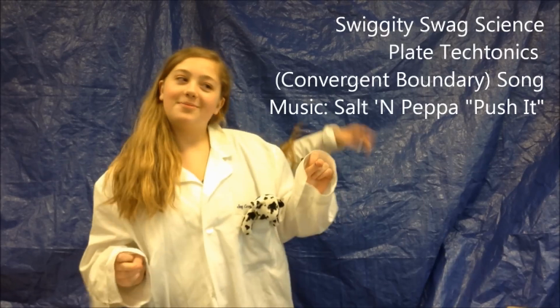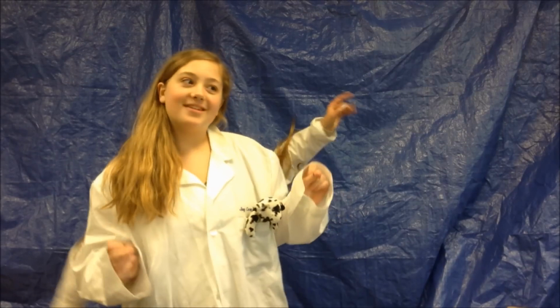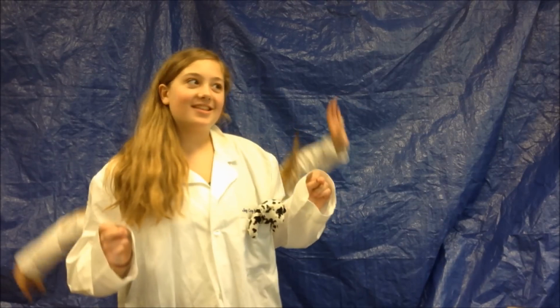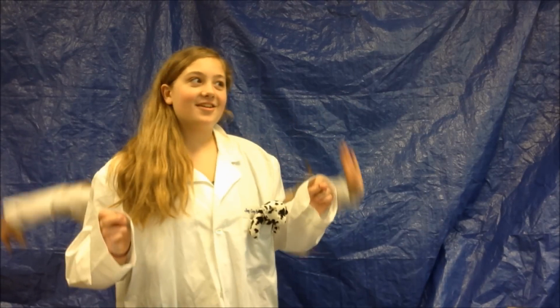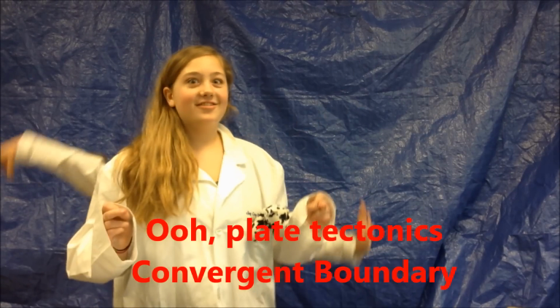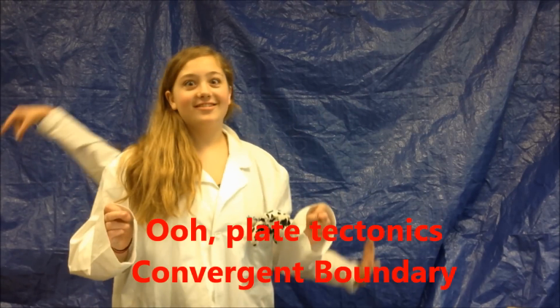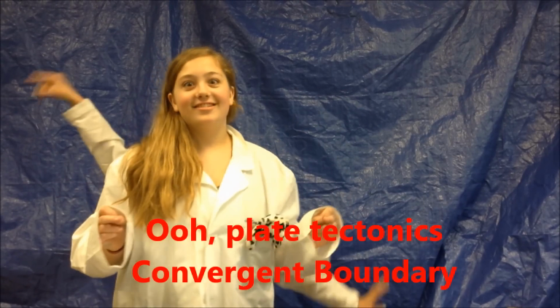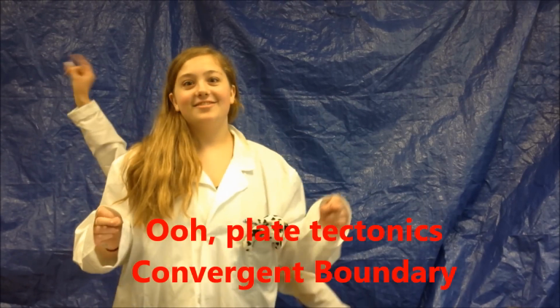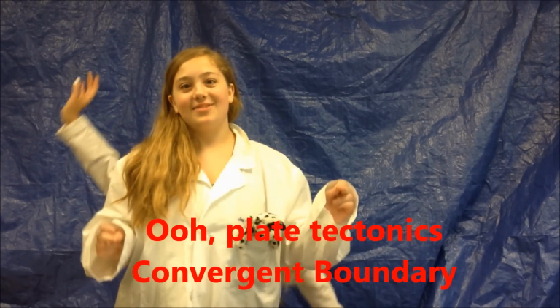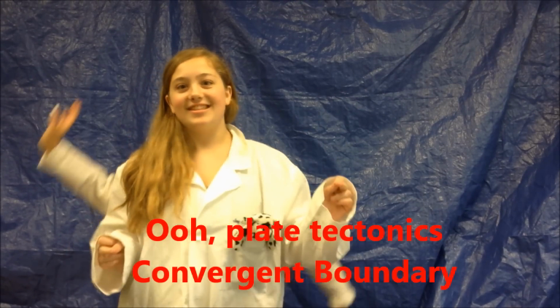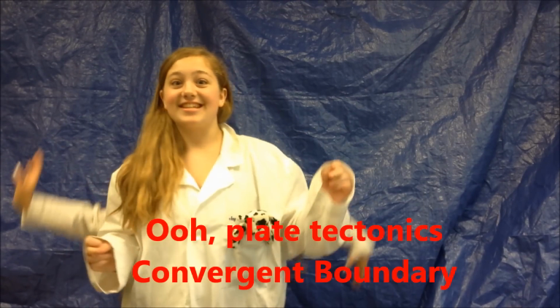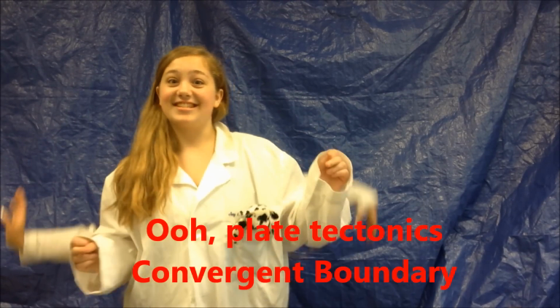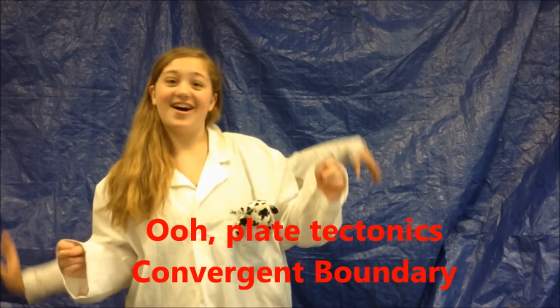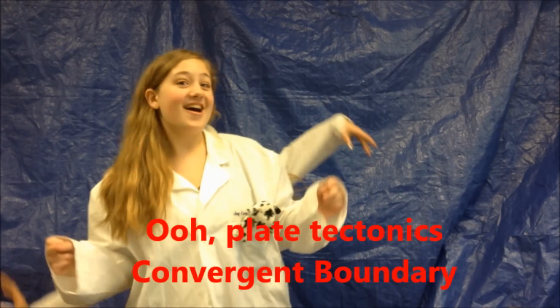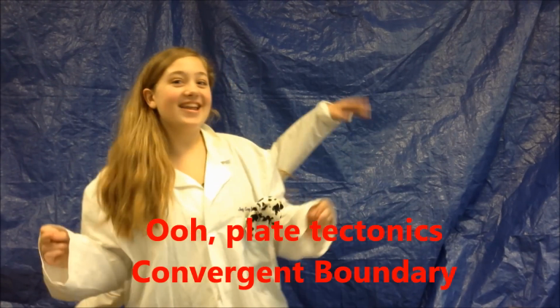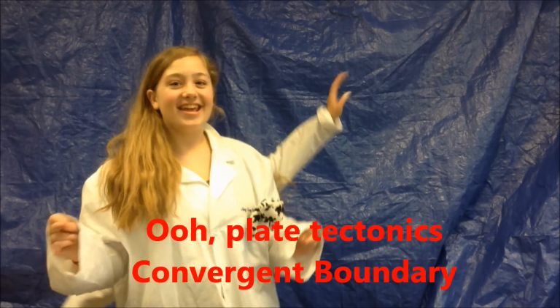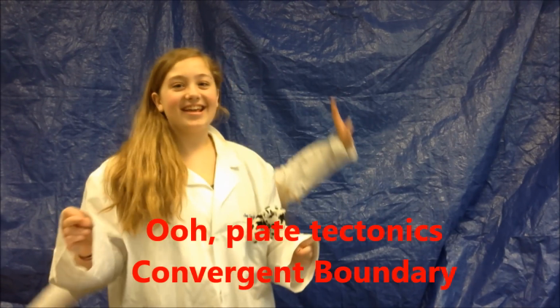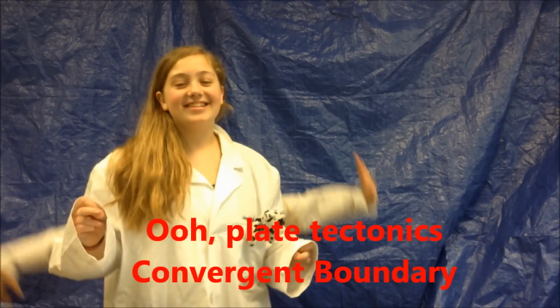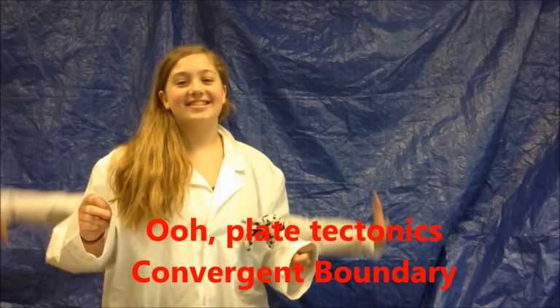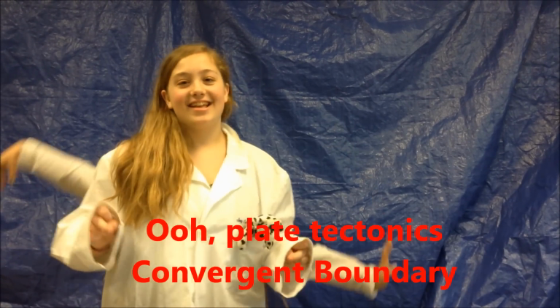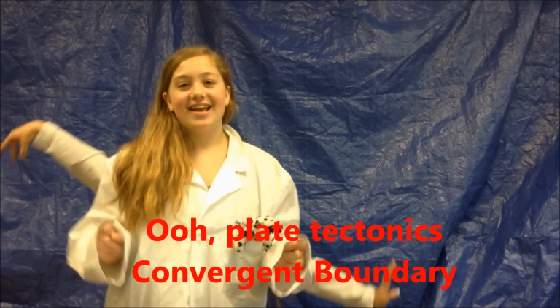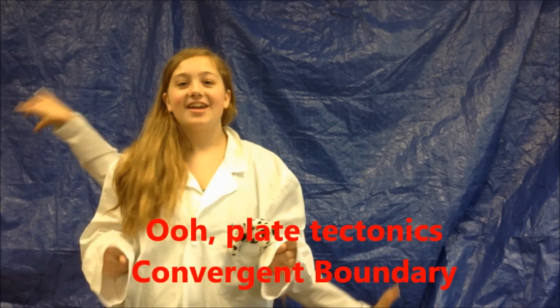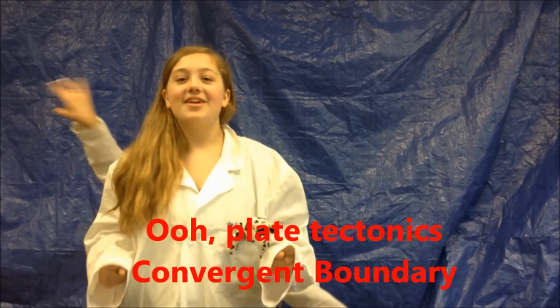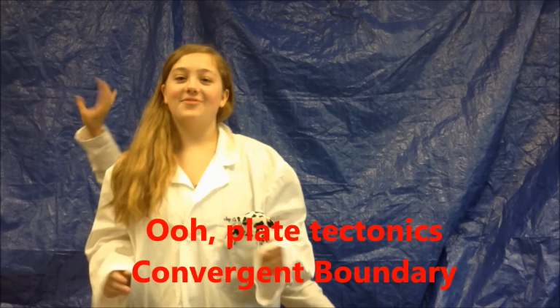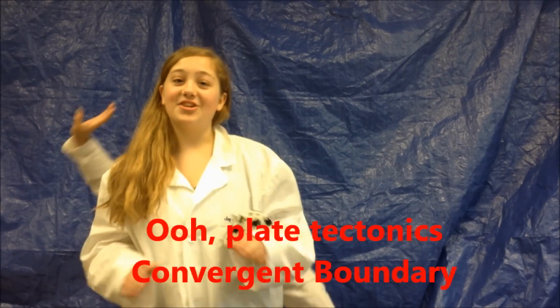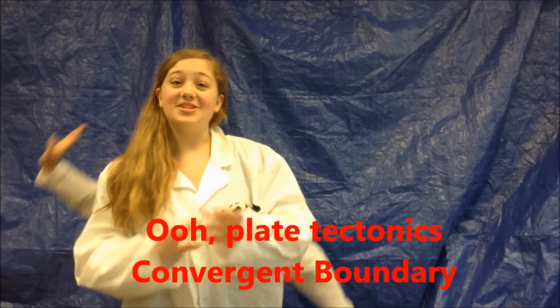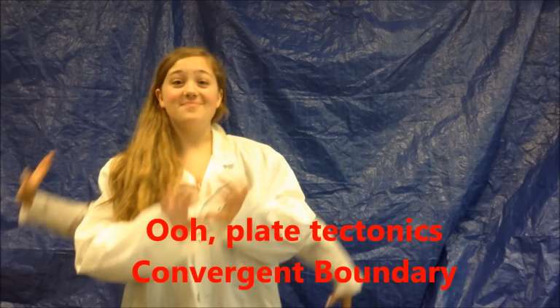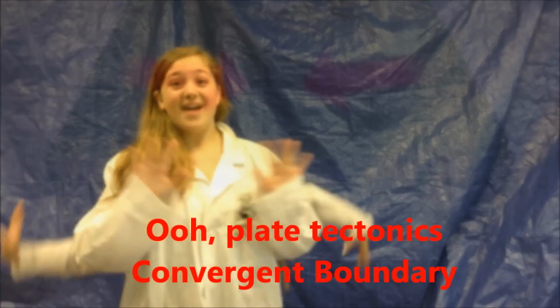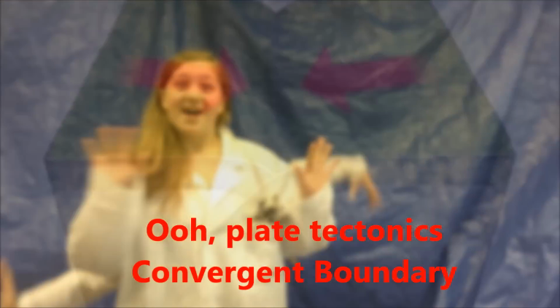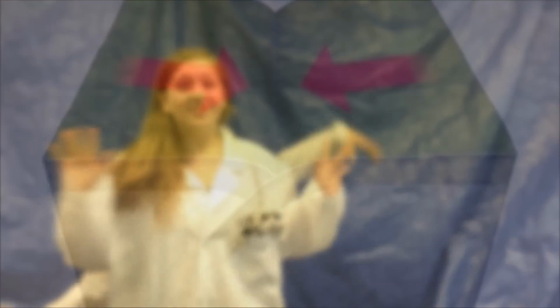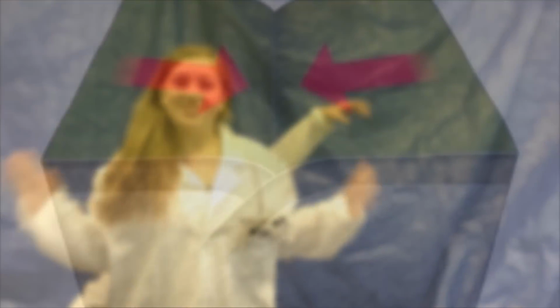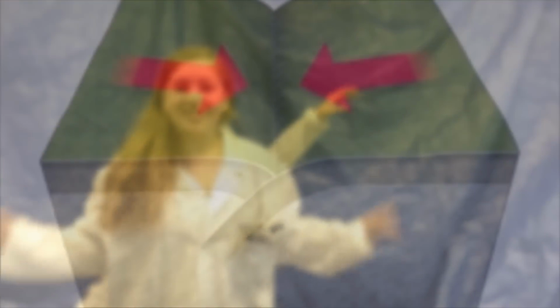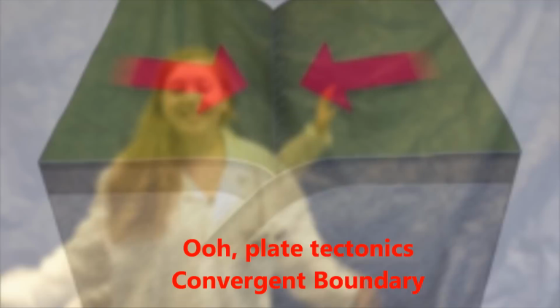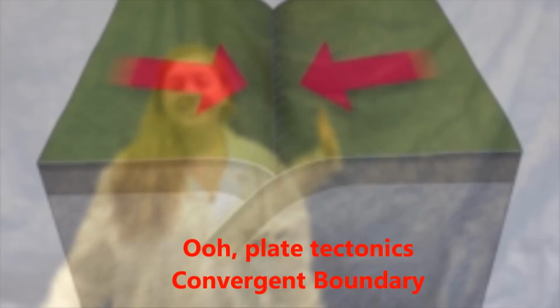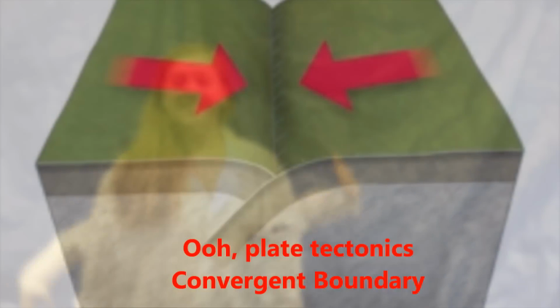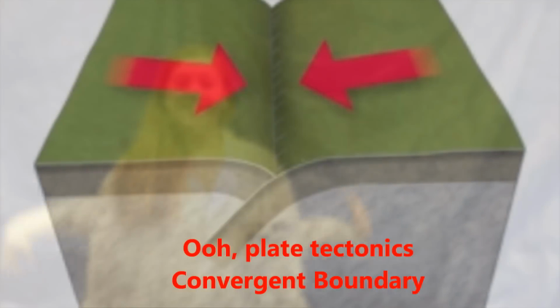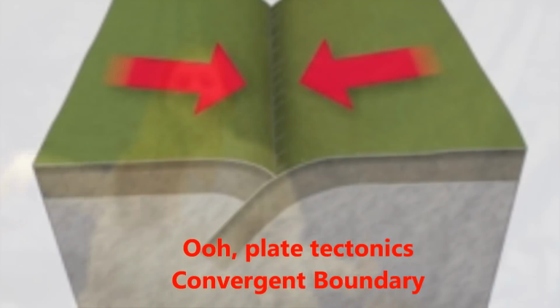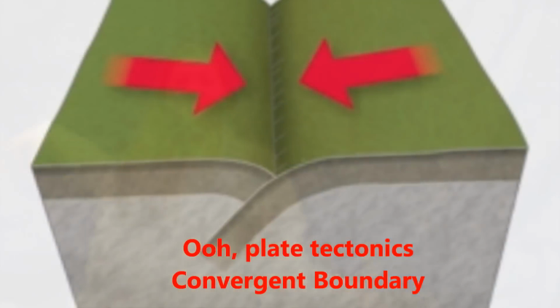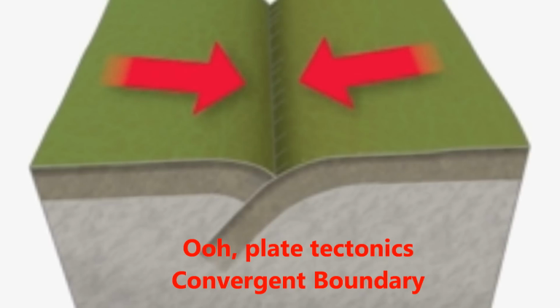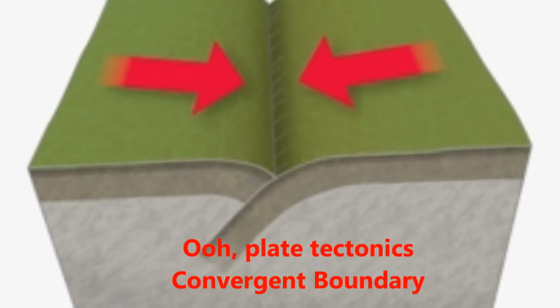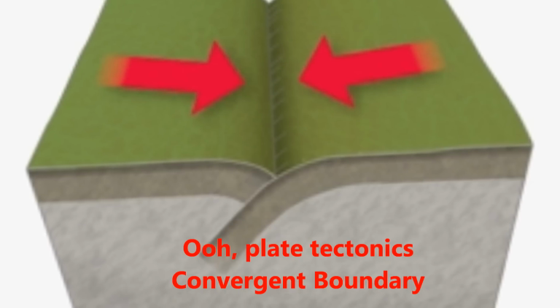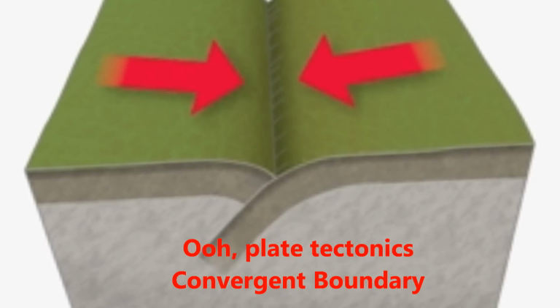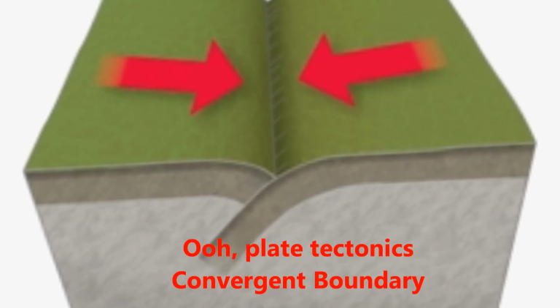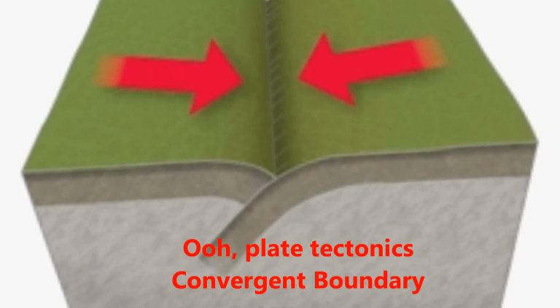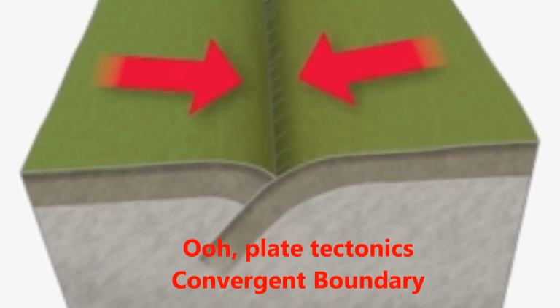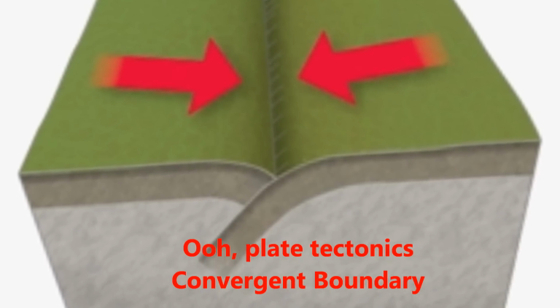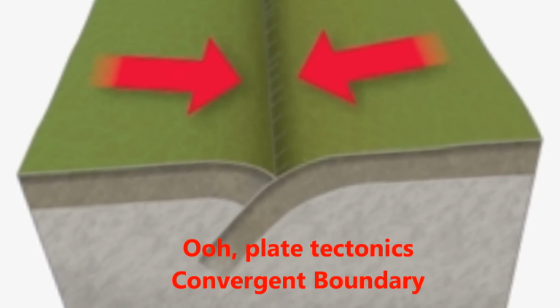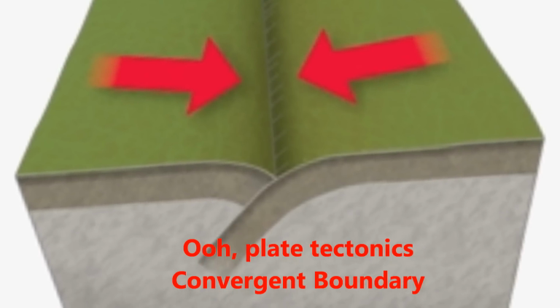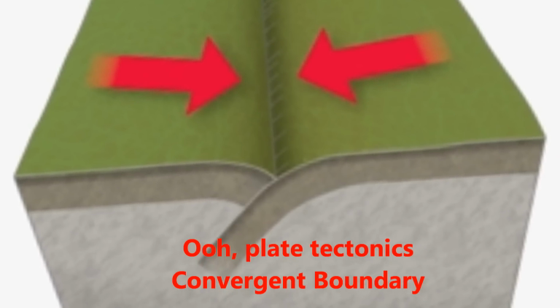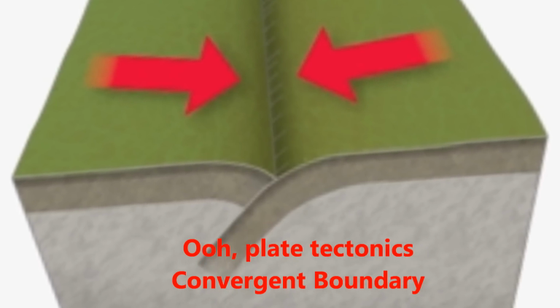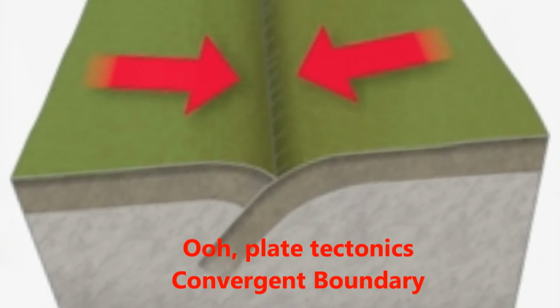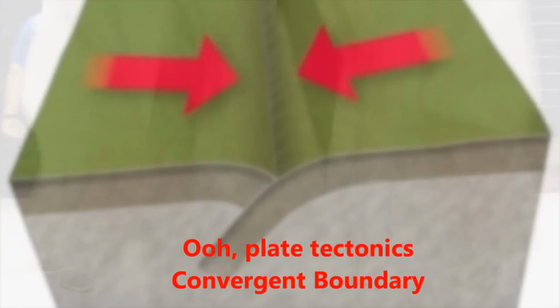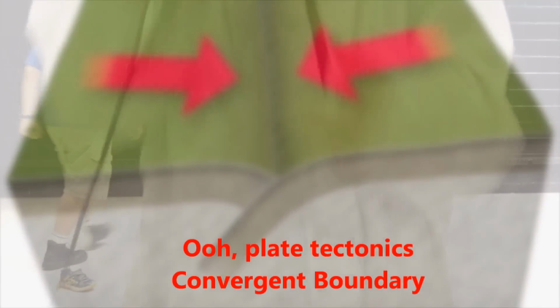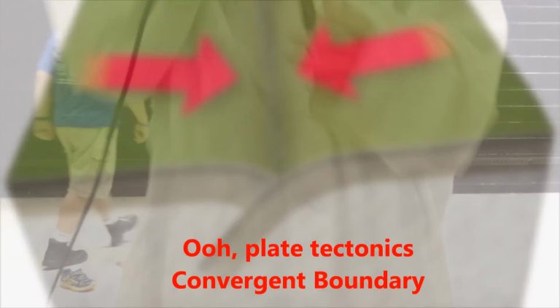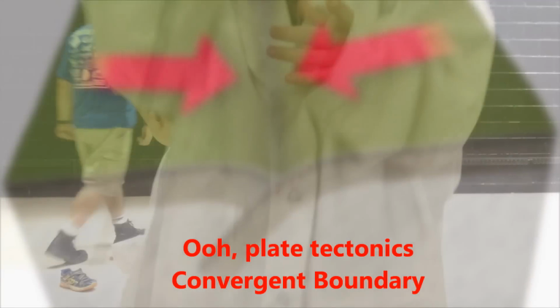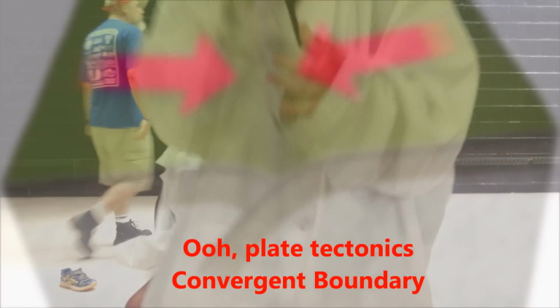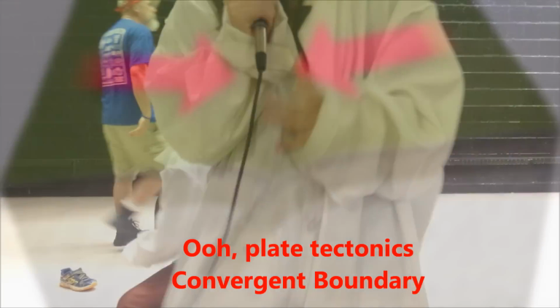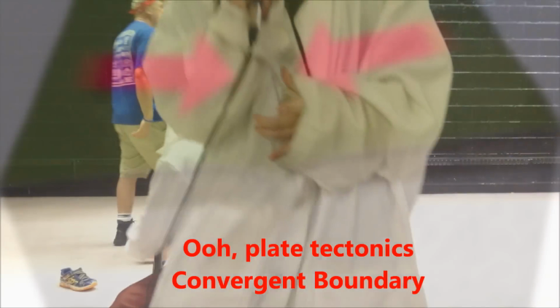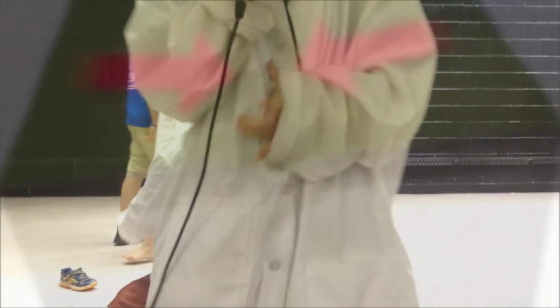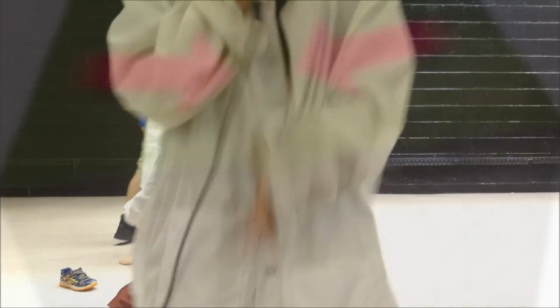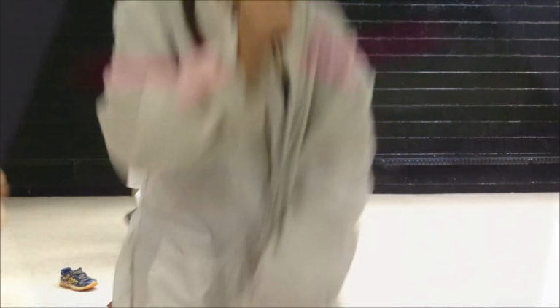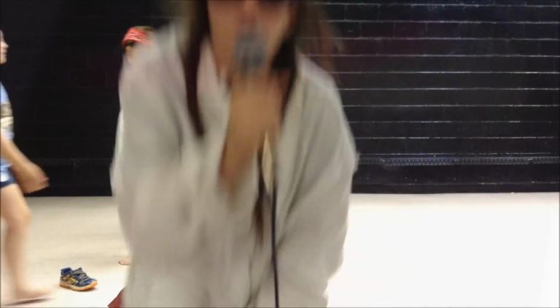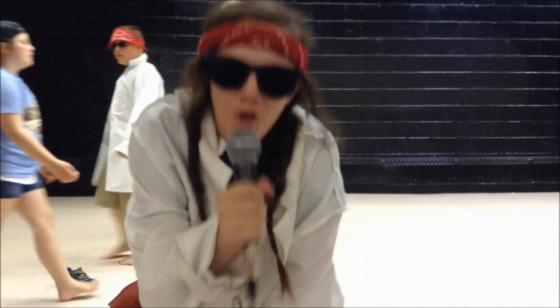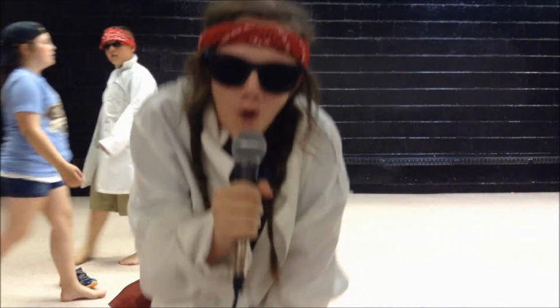Ooh, plate tectonics, Convergent Boundary. Ooh, plate tectonics, Convergent Boundary.